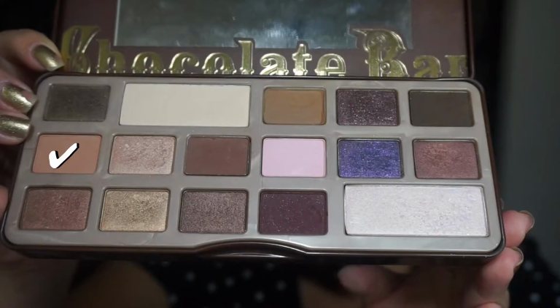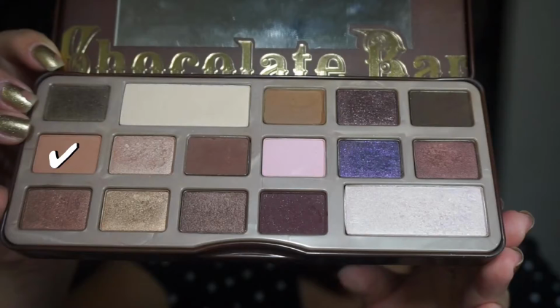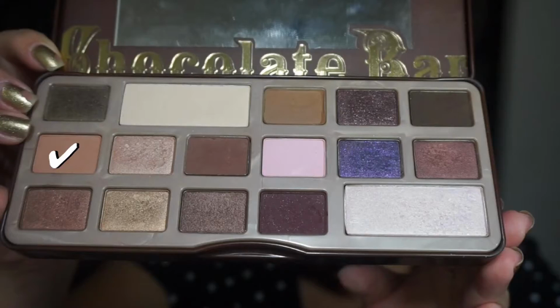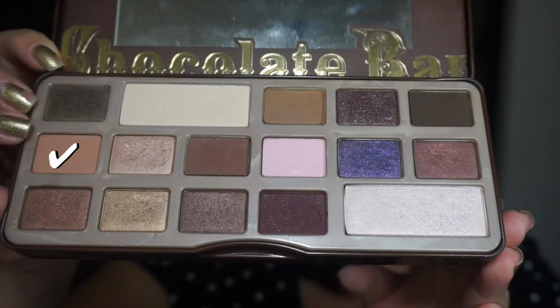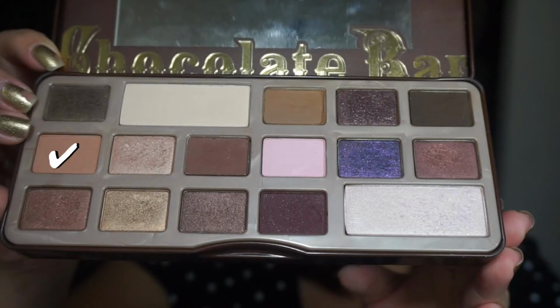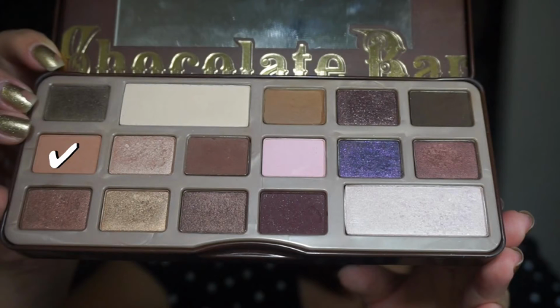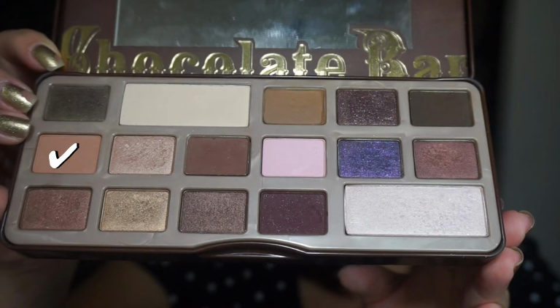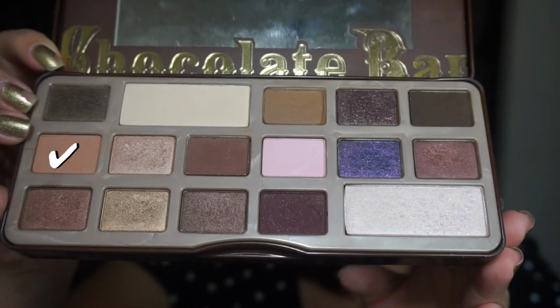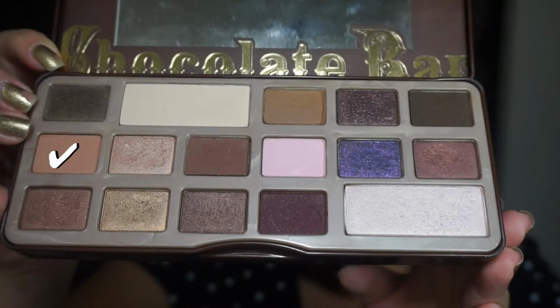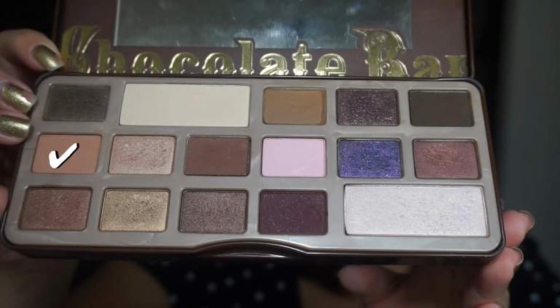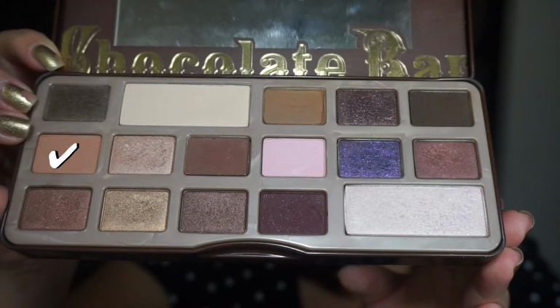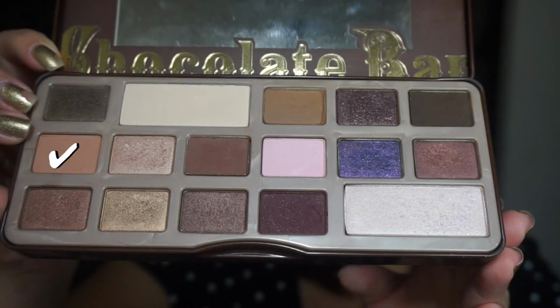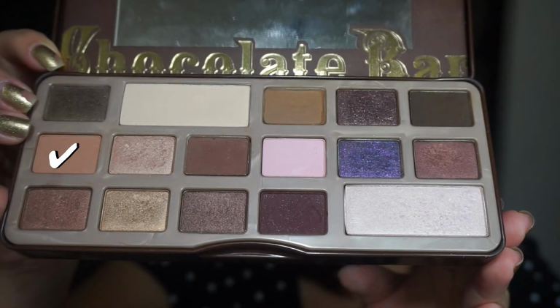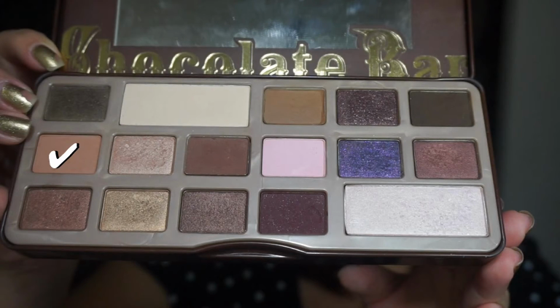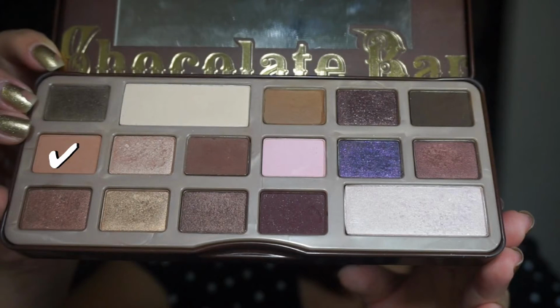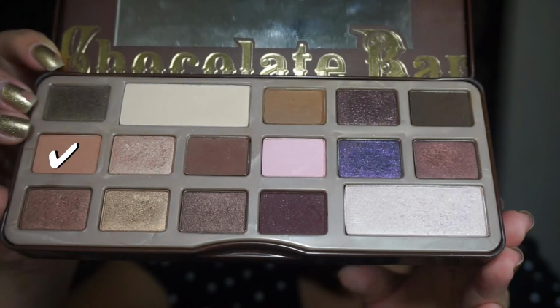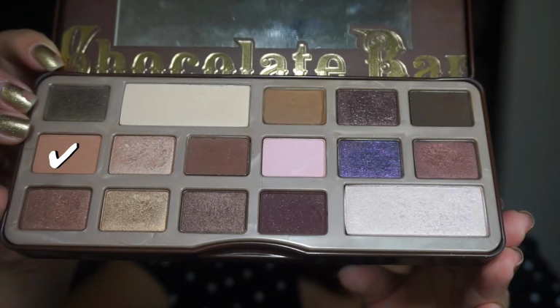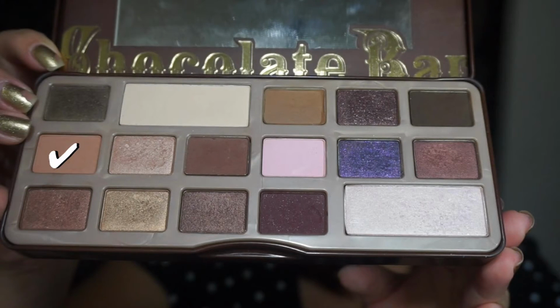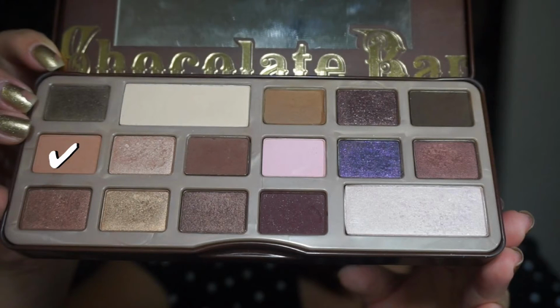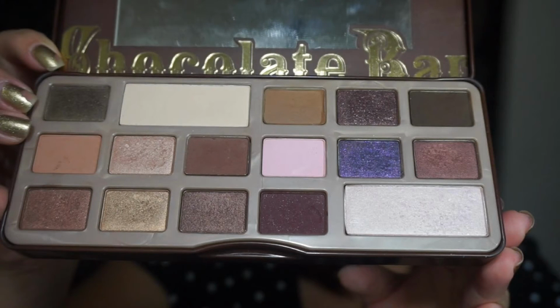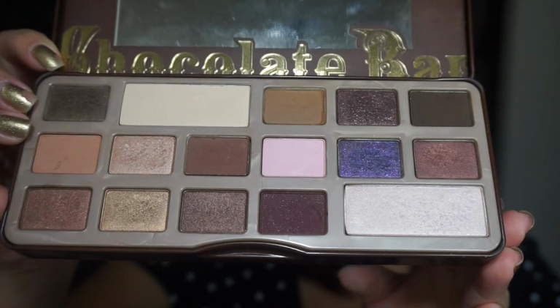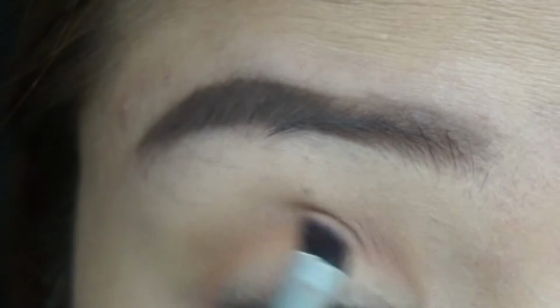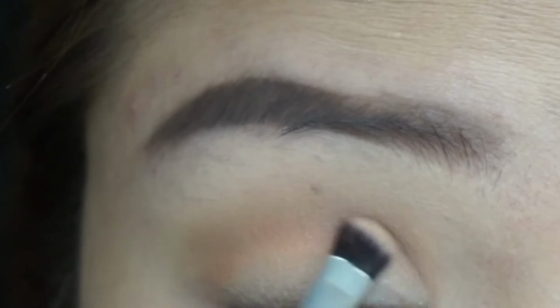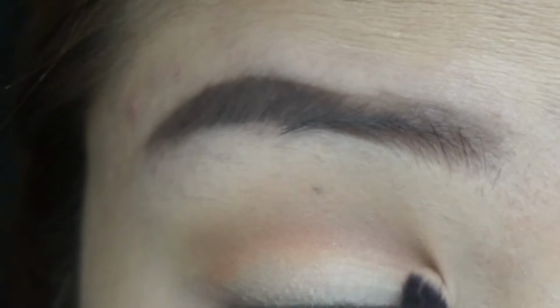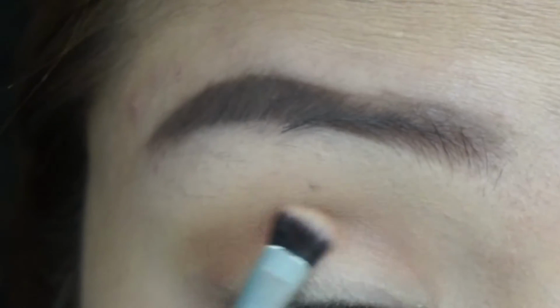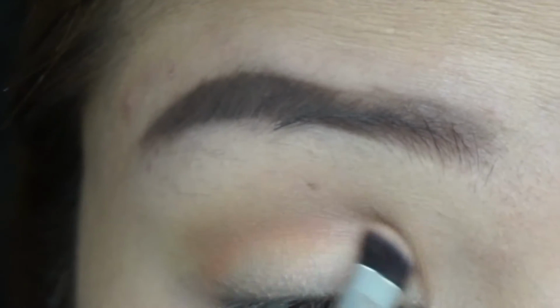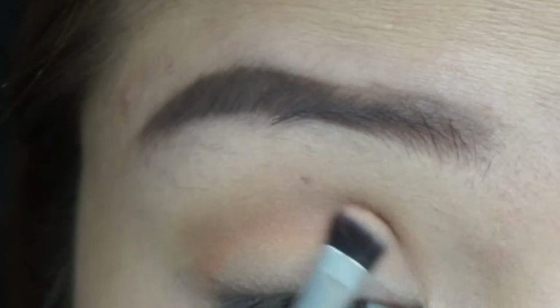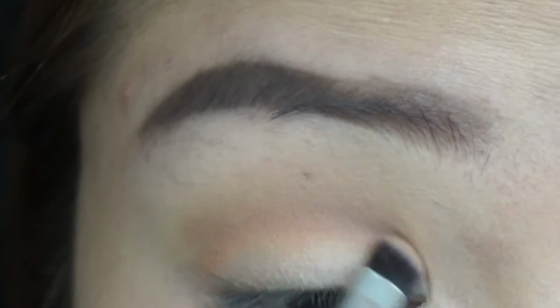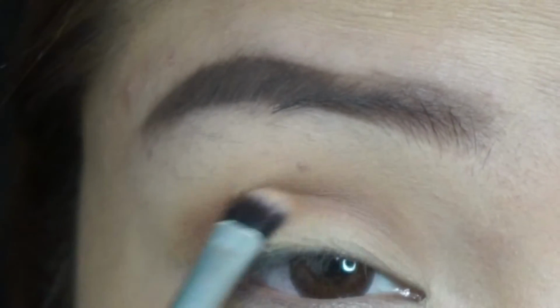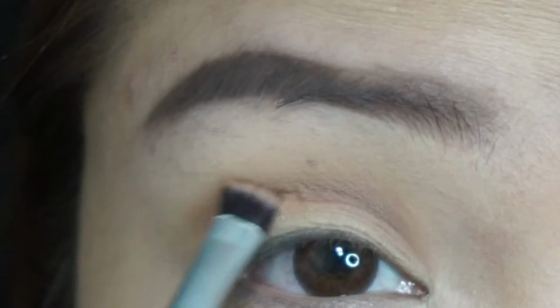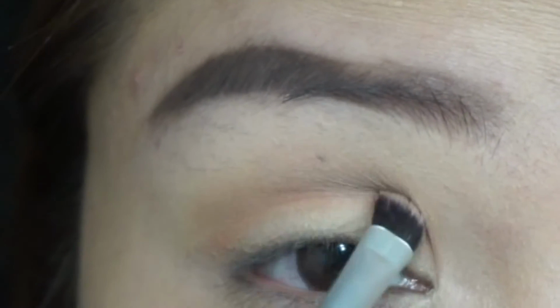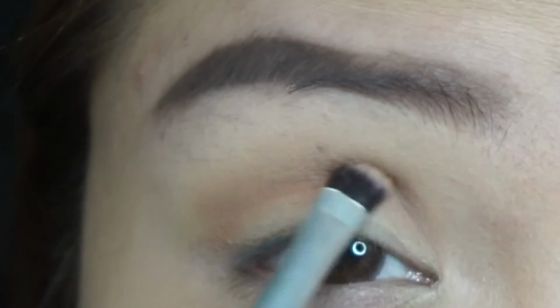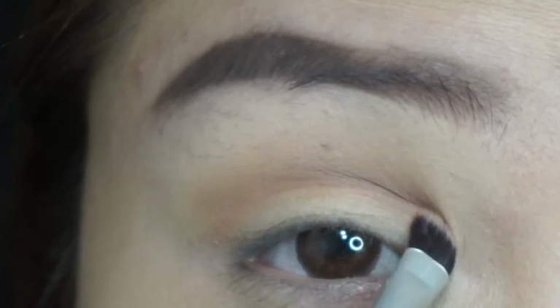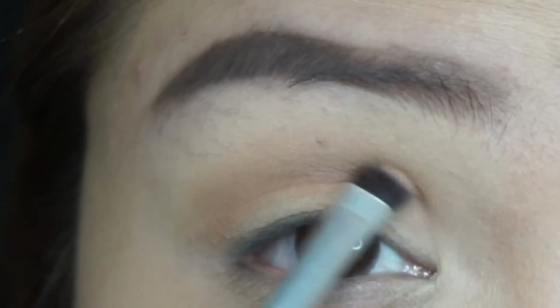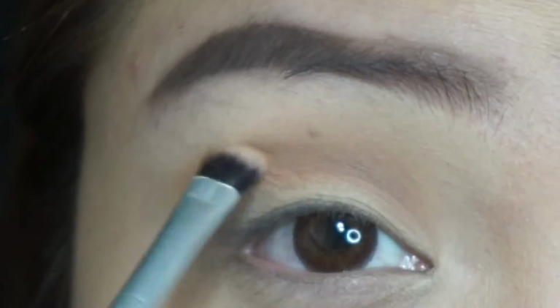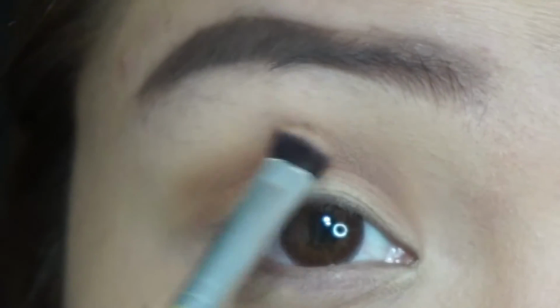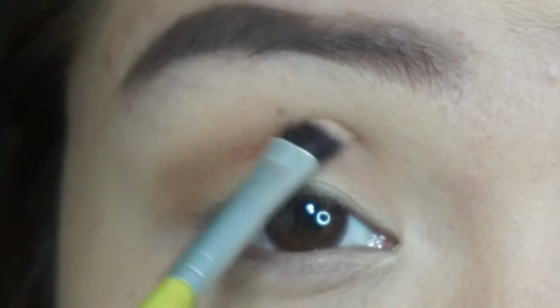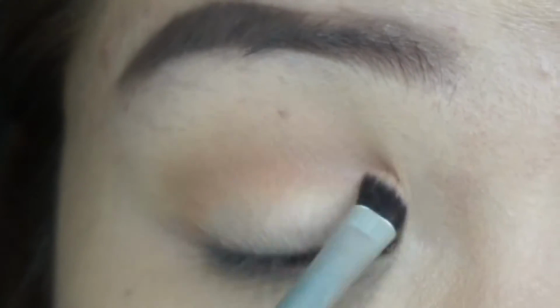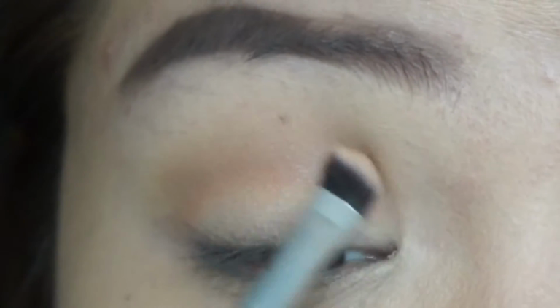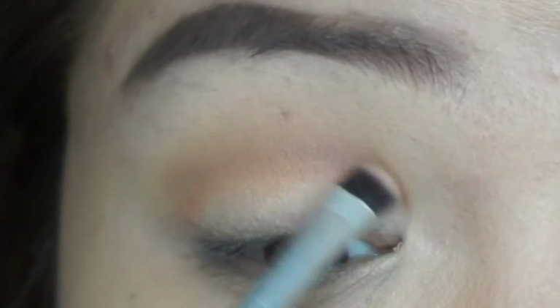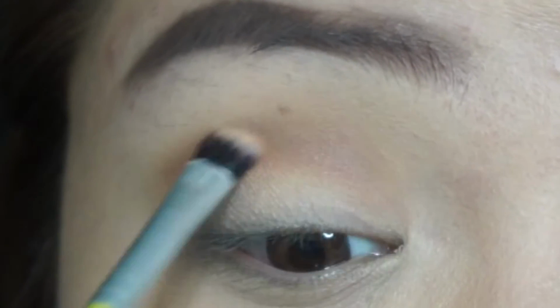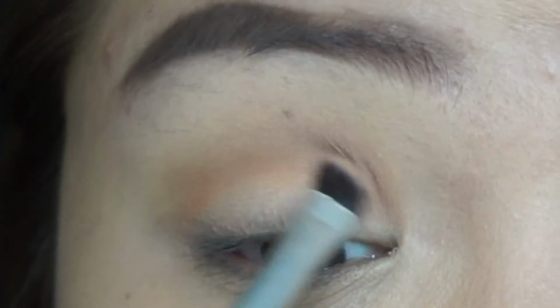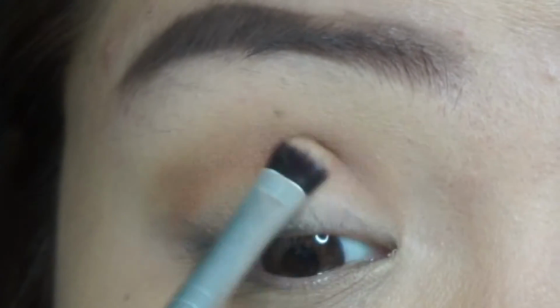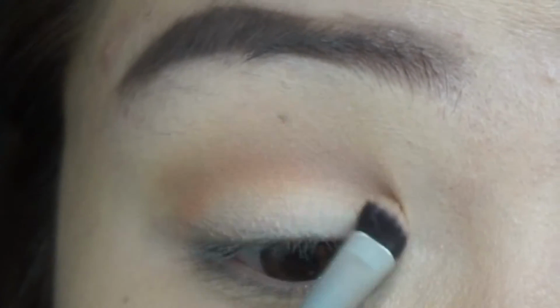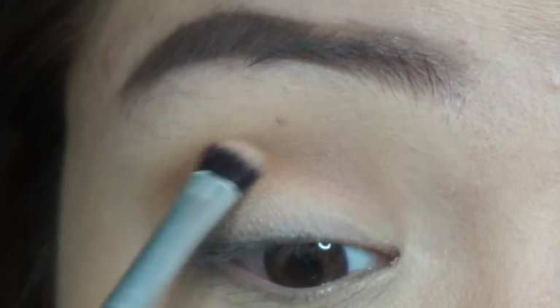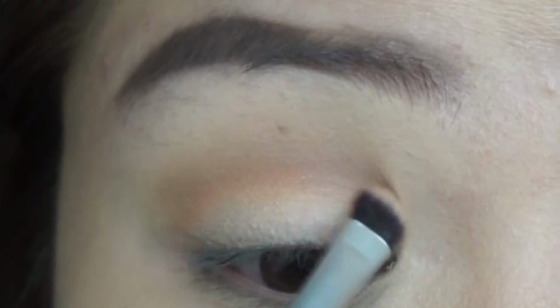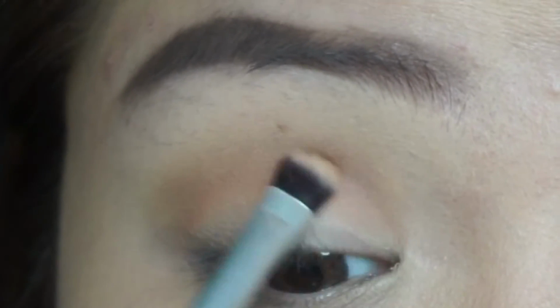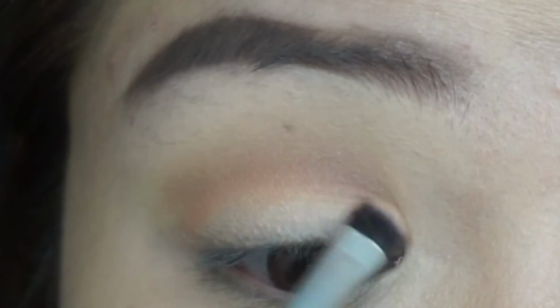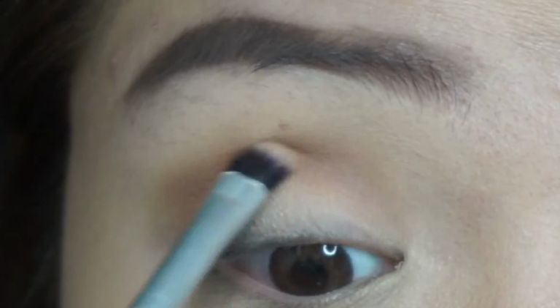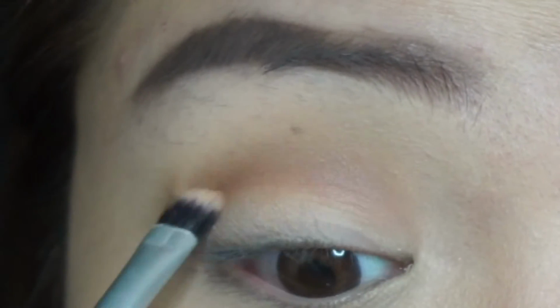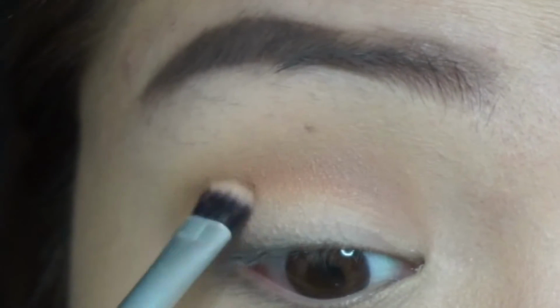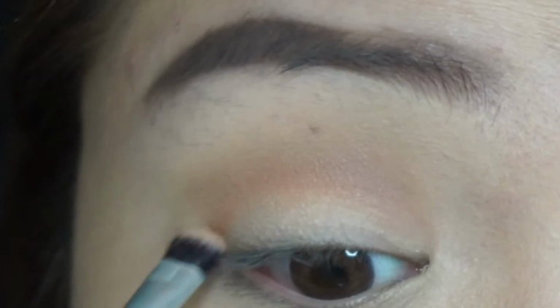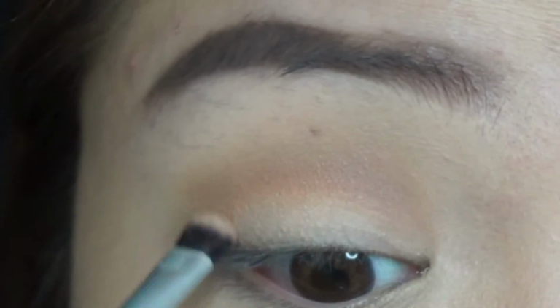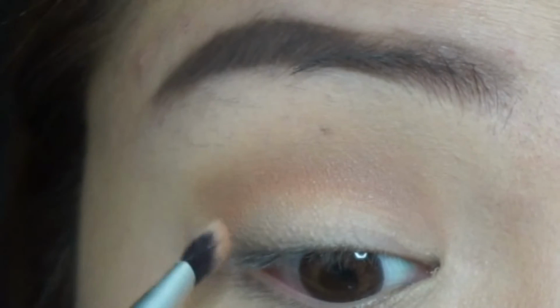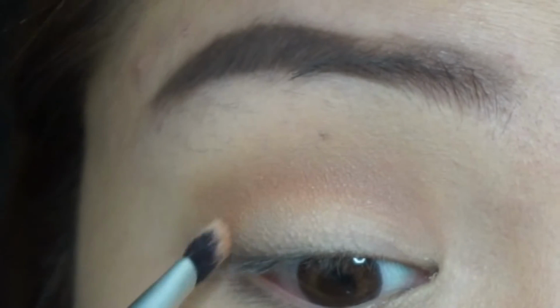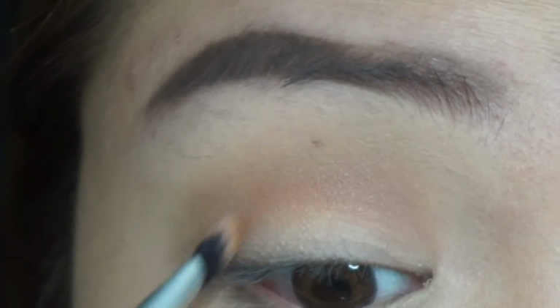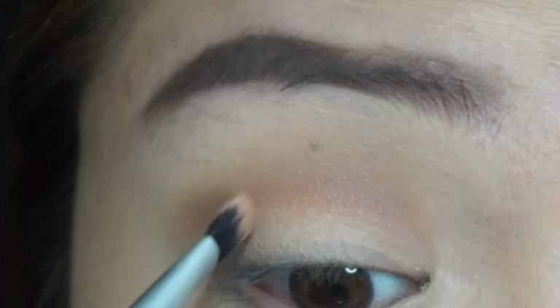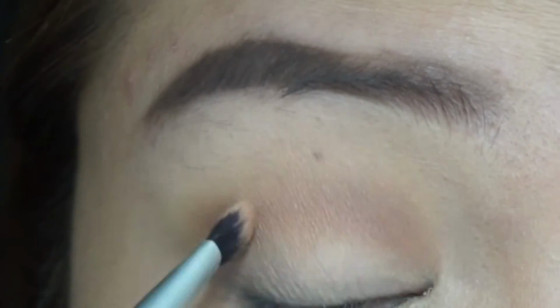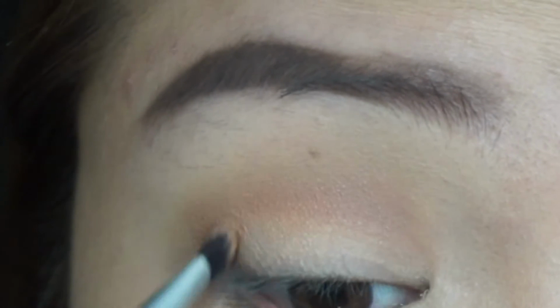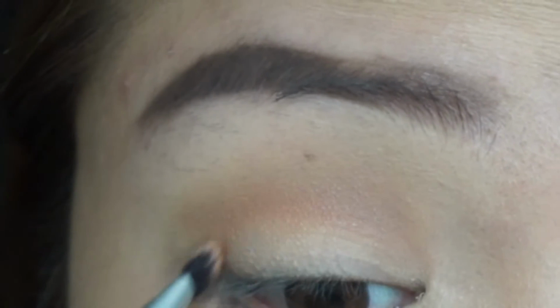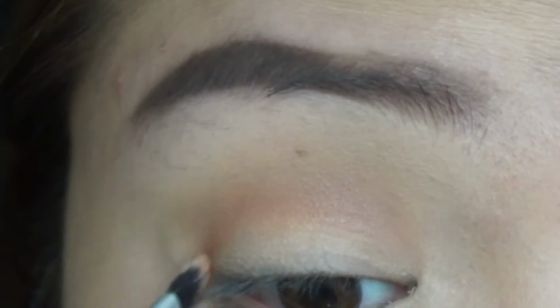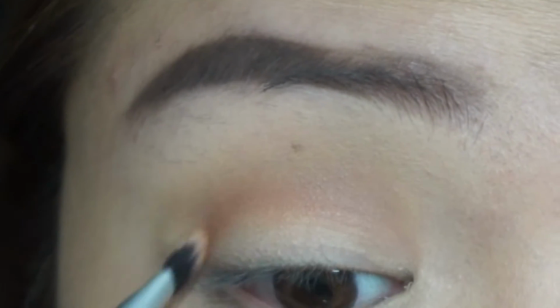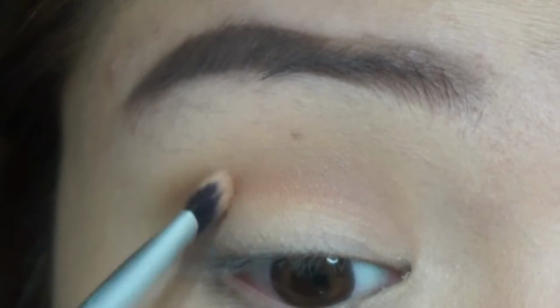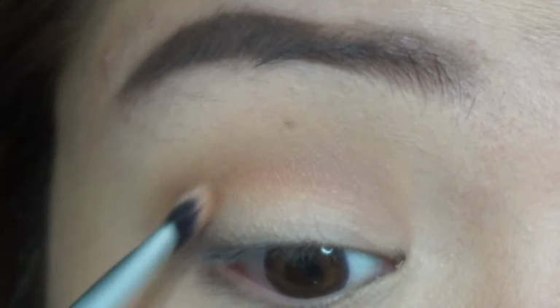Using my Chocolate Bar Palette in the shade Salted Caramel, I'm blending it in just below my crease.